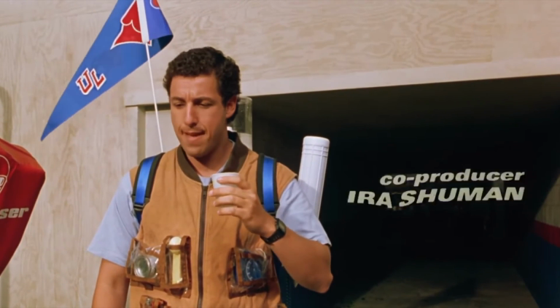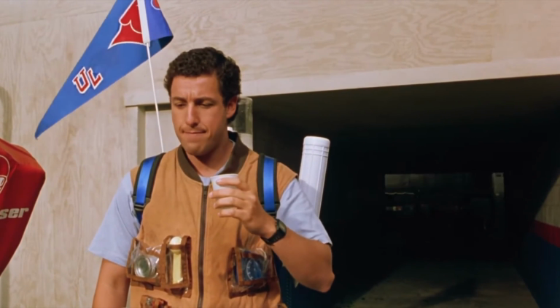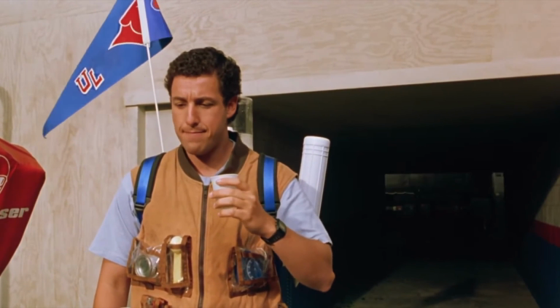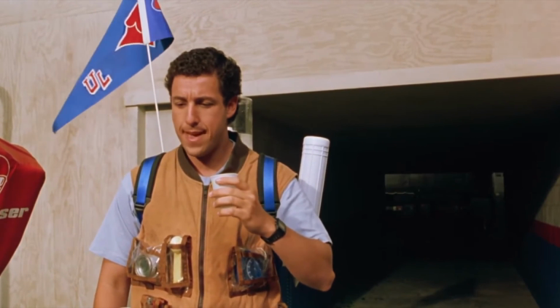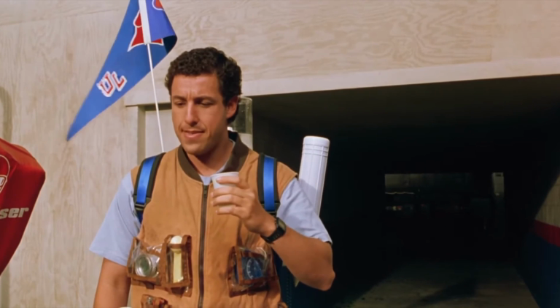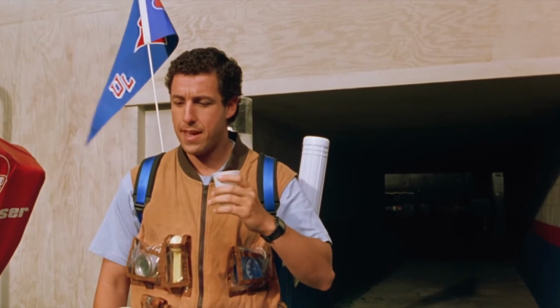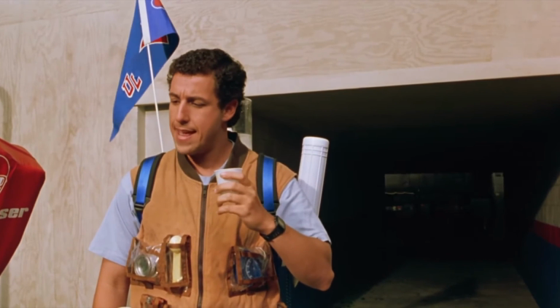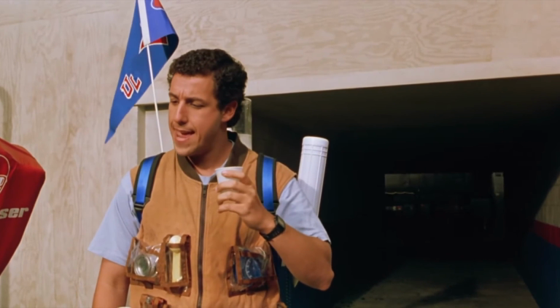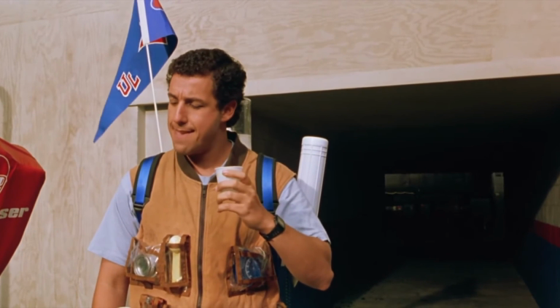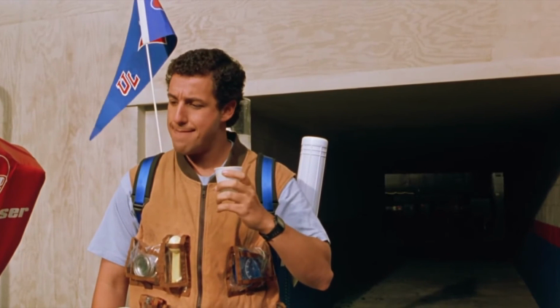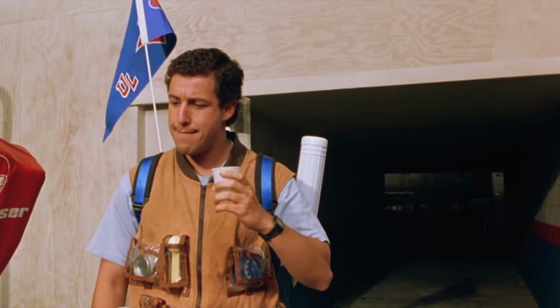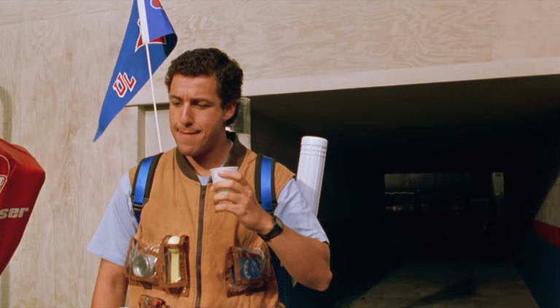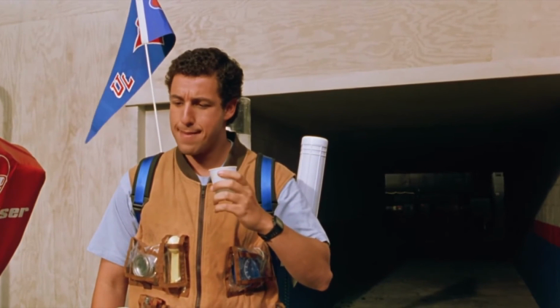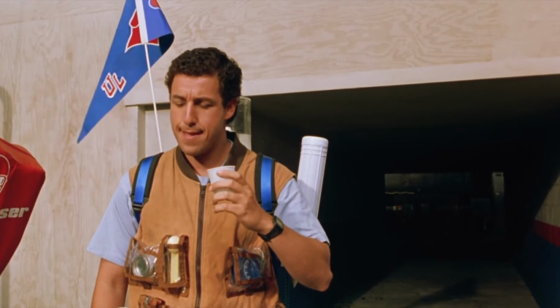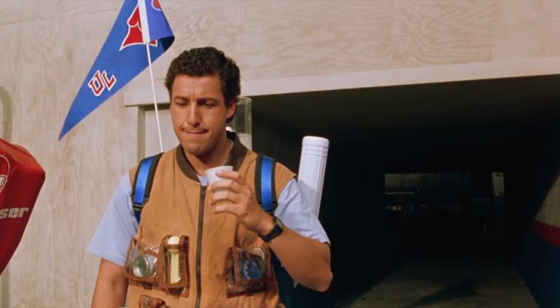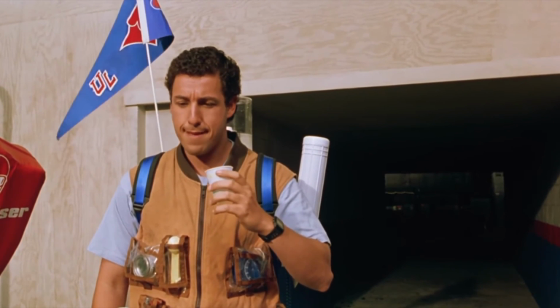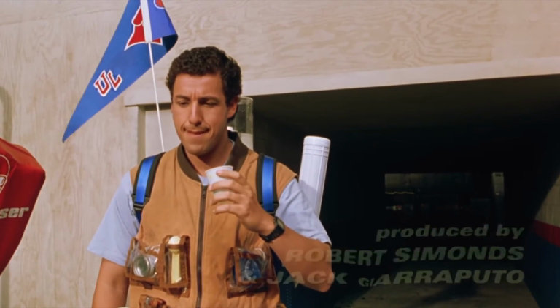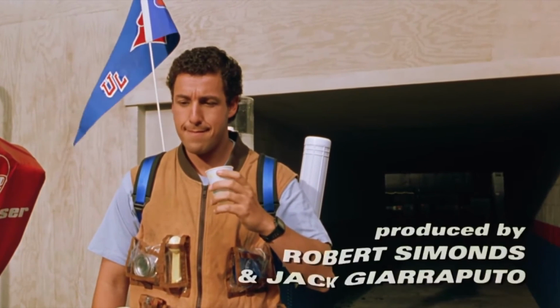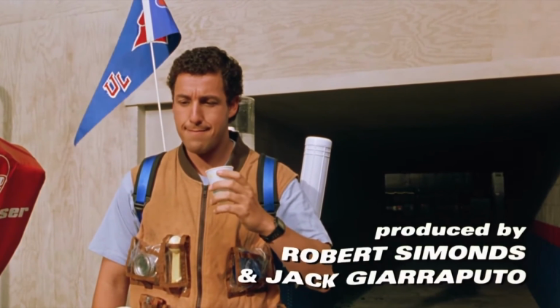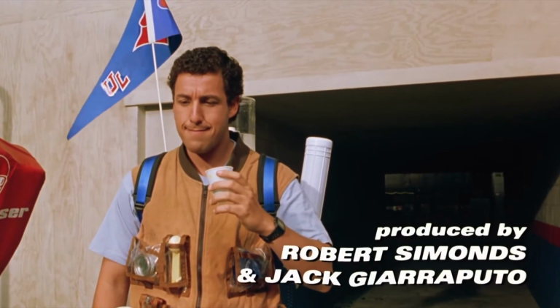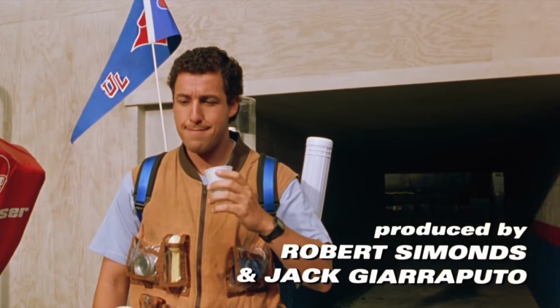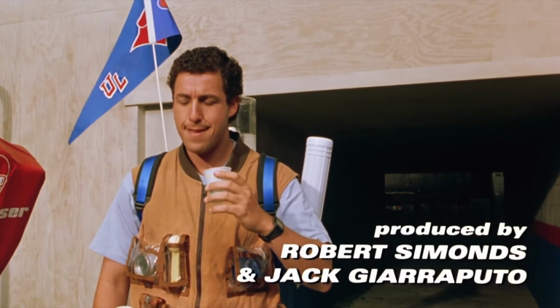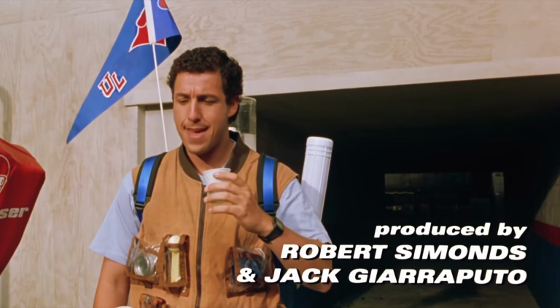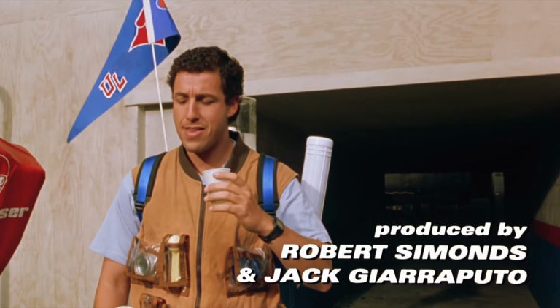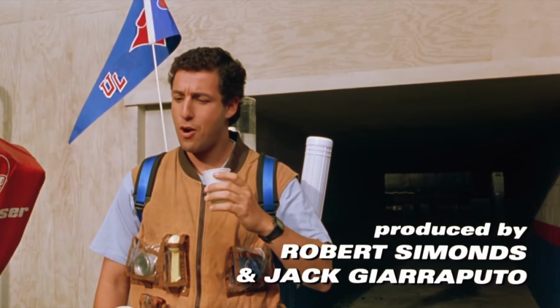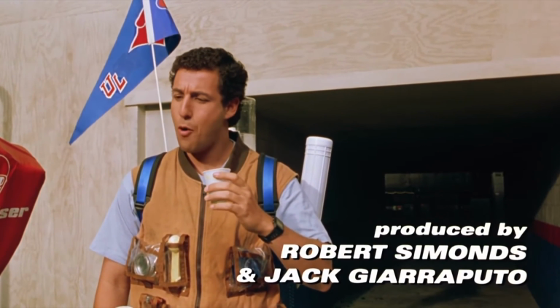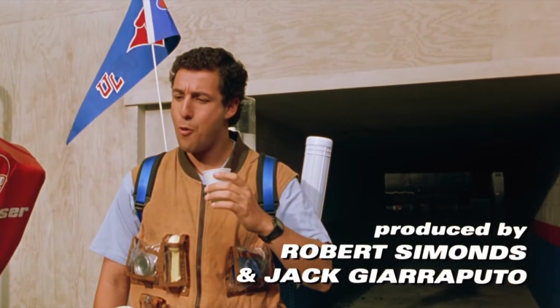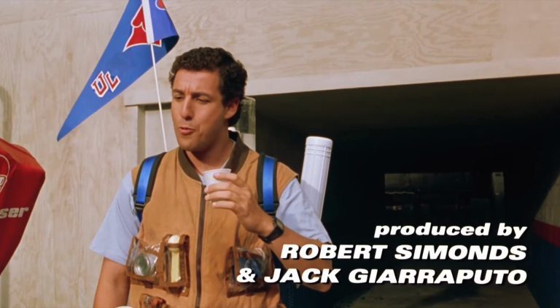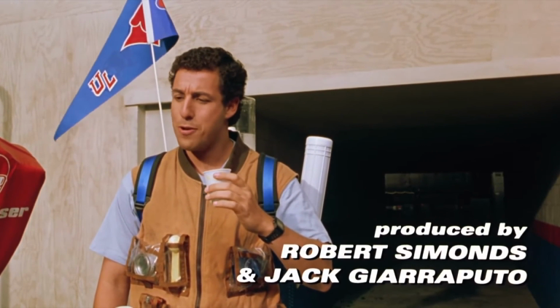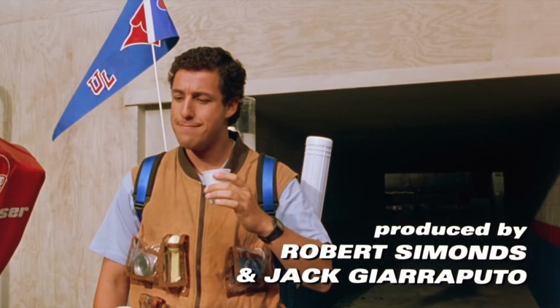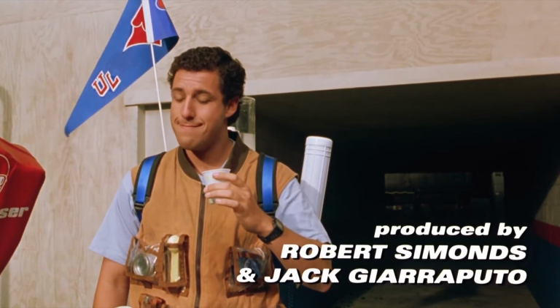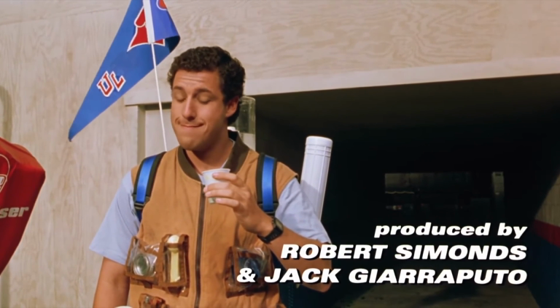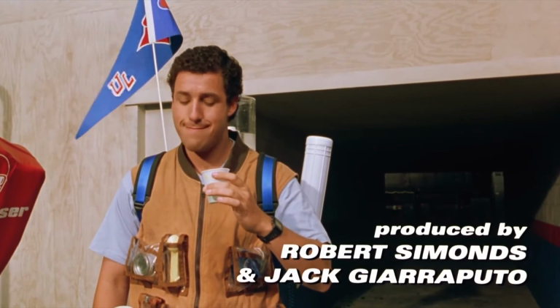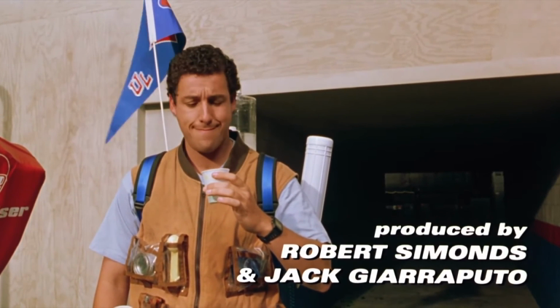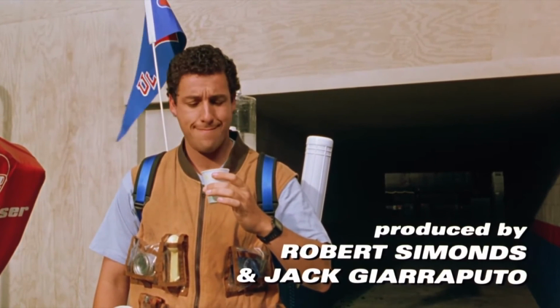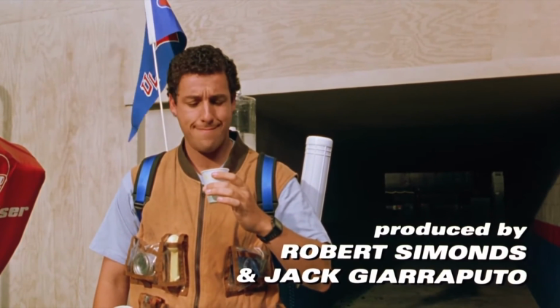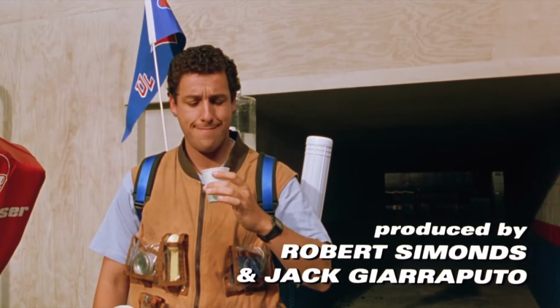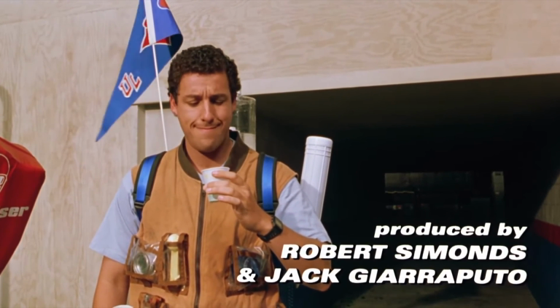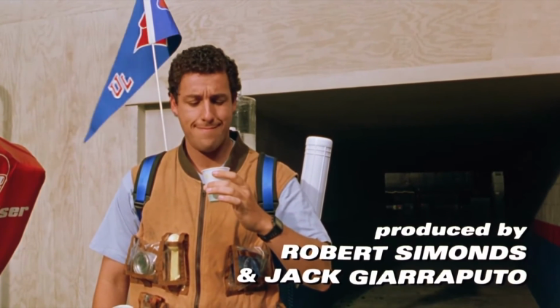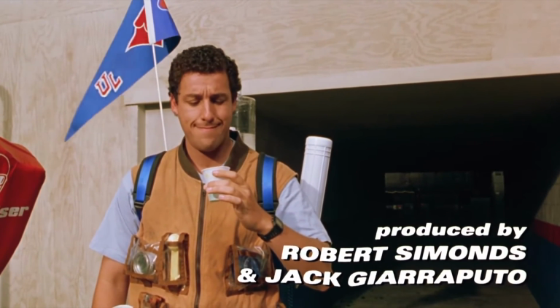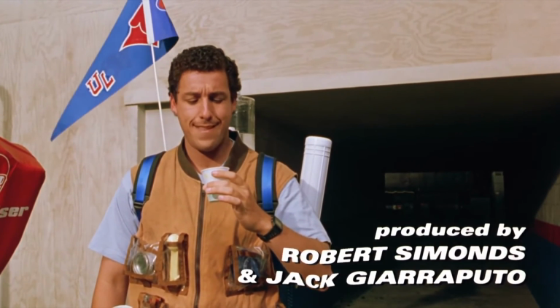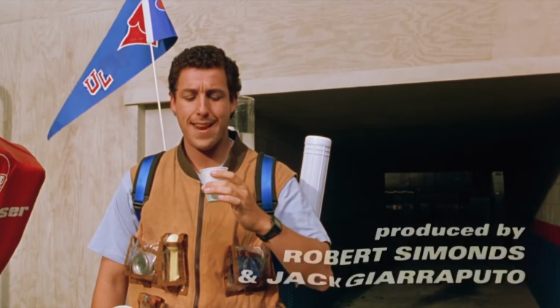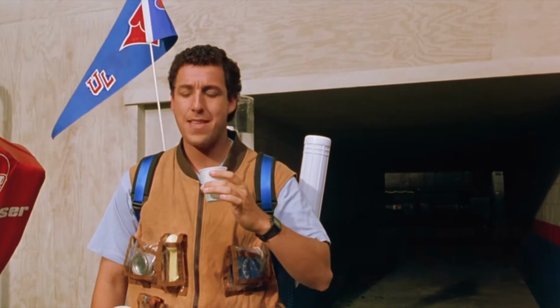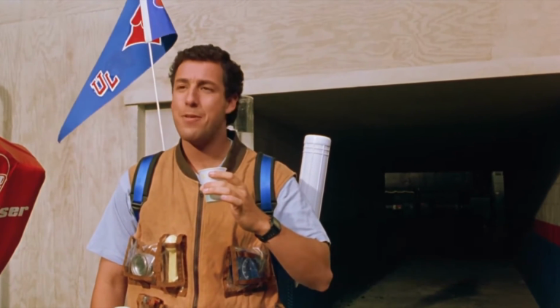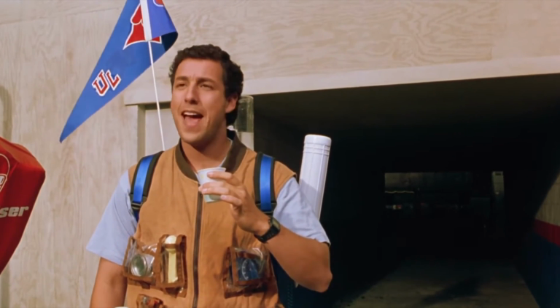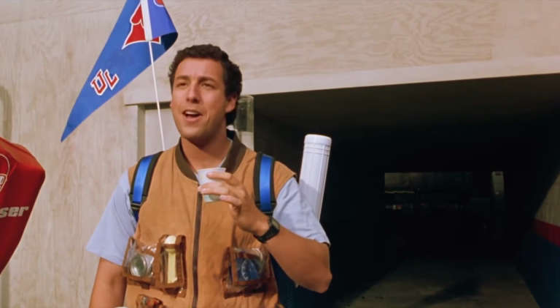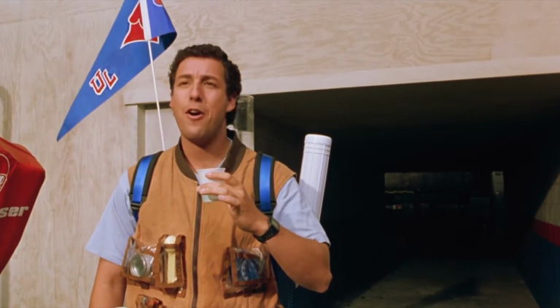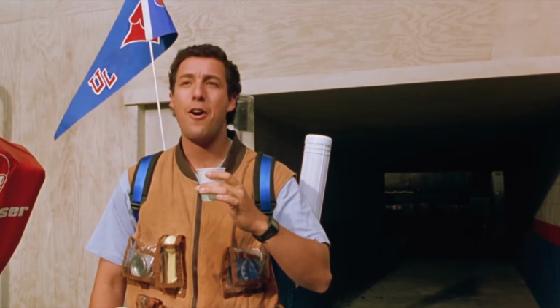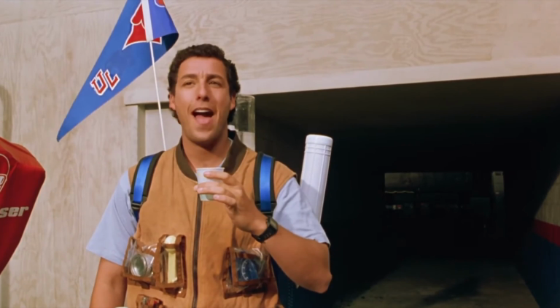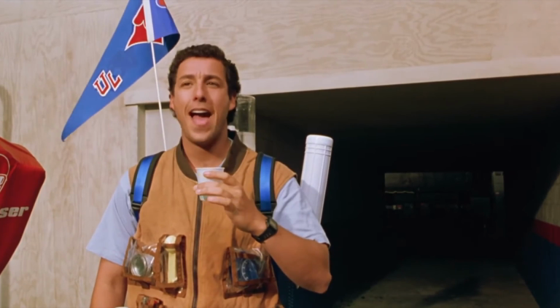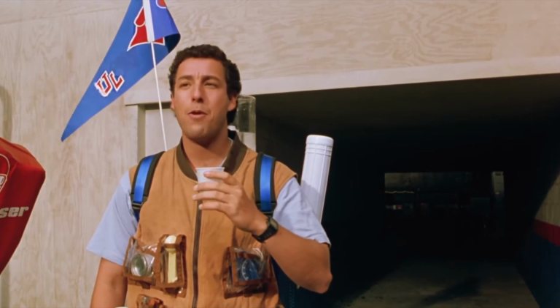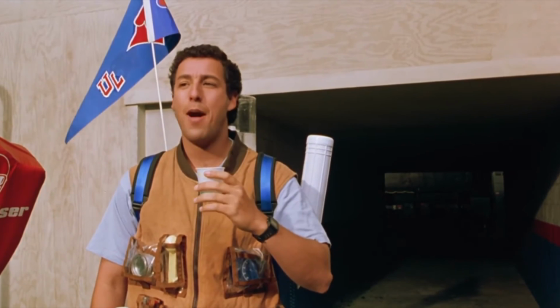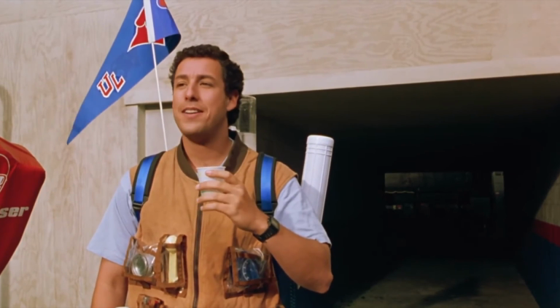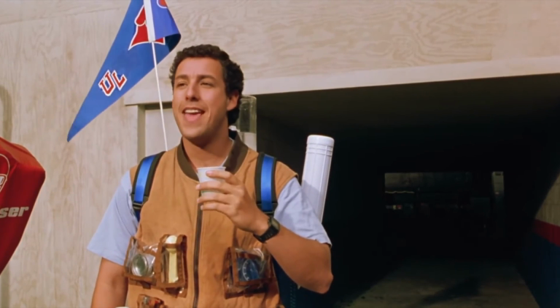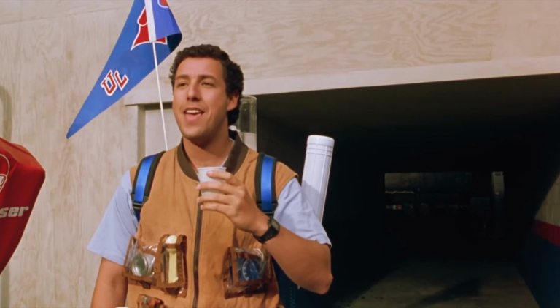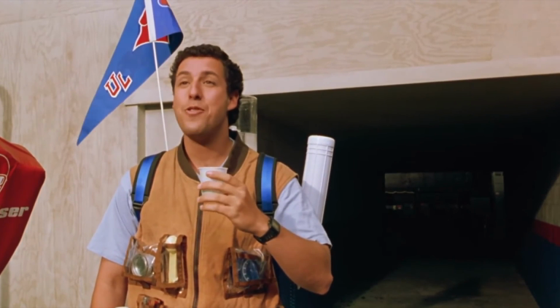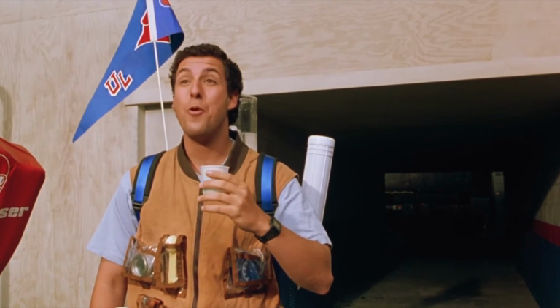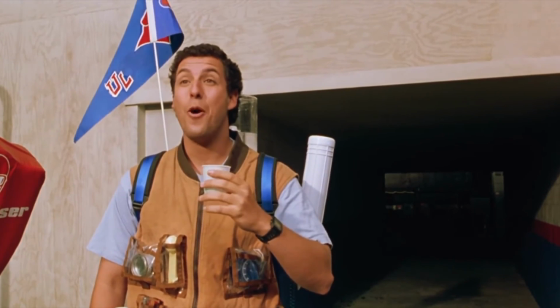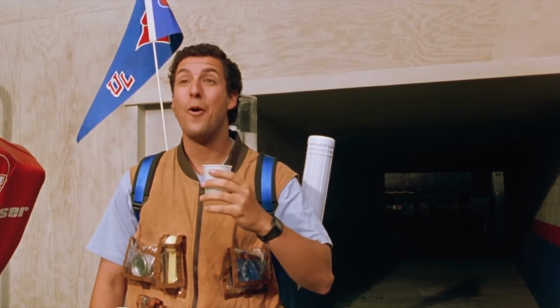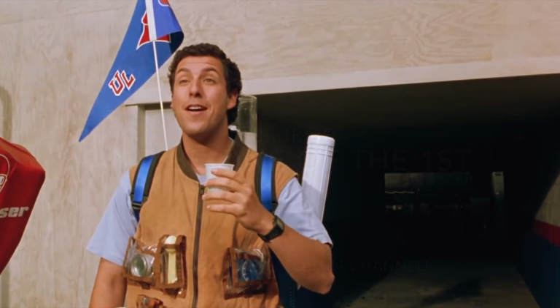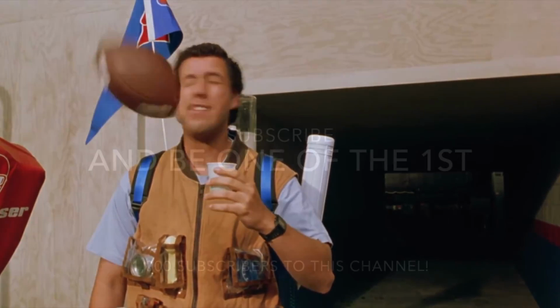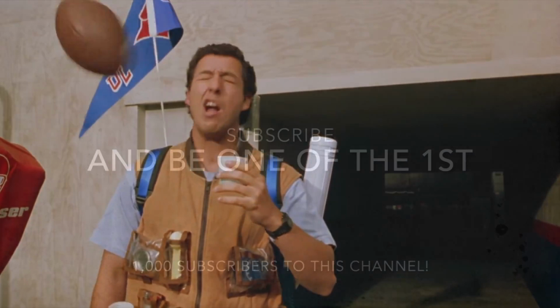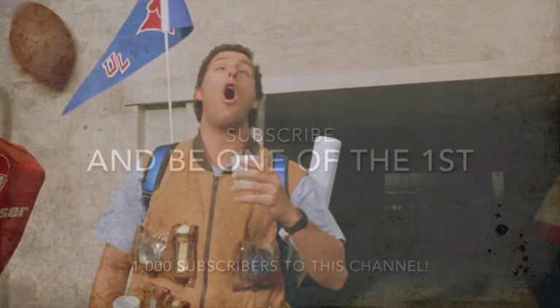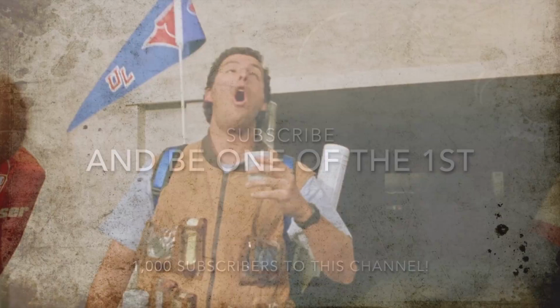It's clean, it's cold, and that's what I call High-Quality H2O!